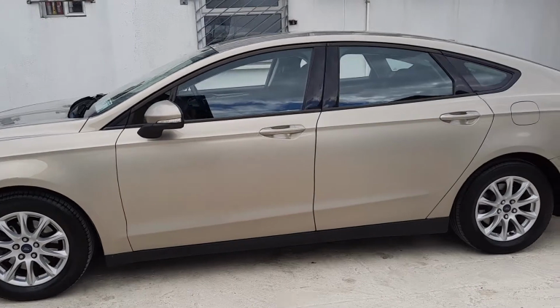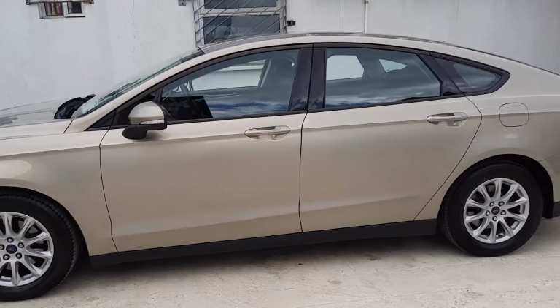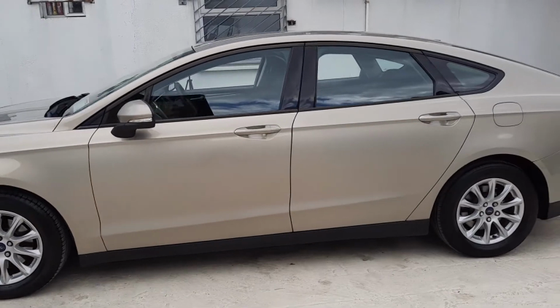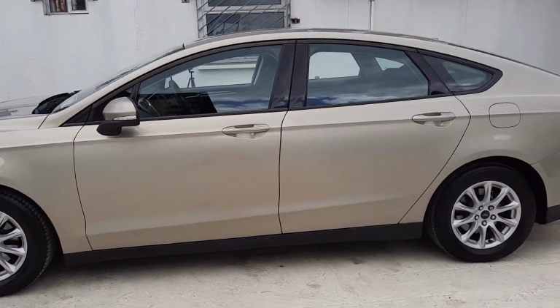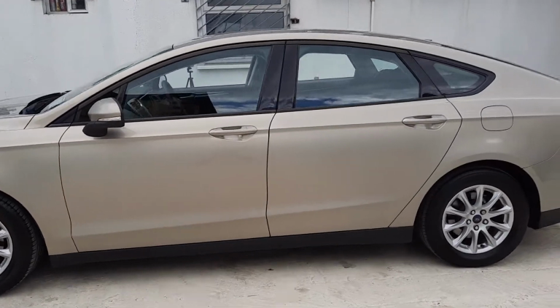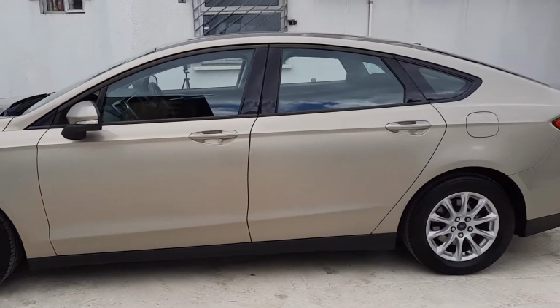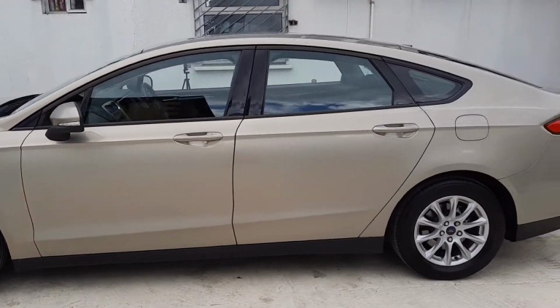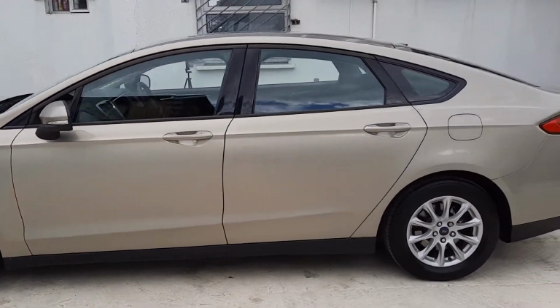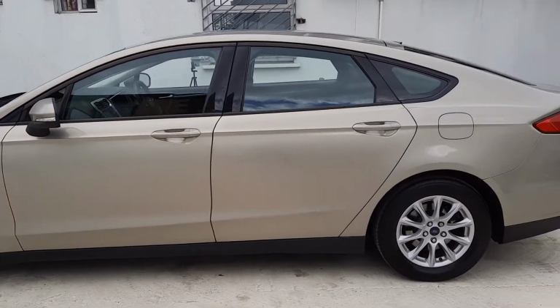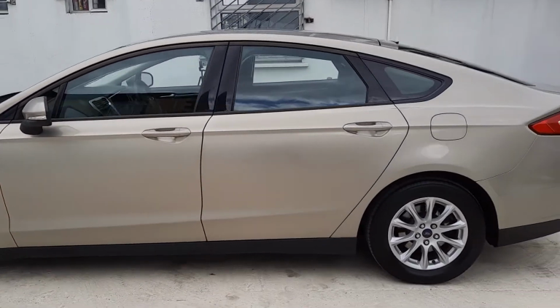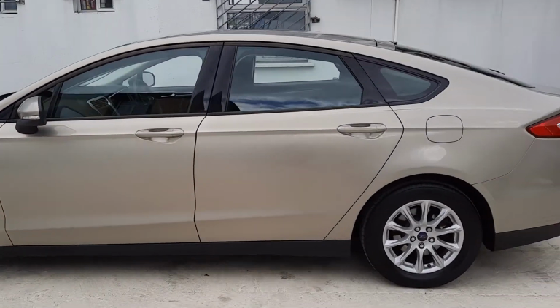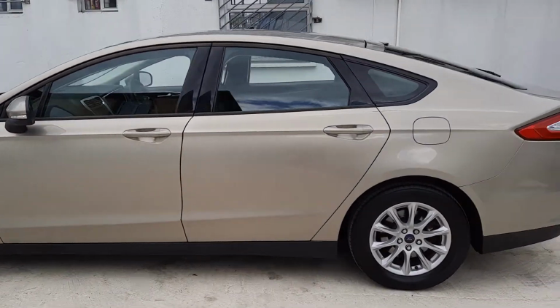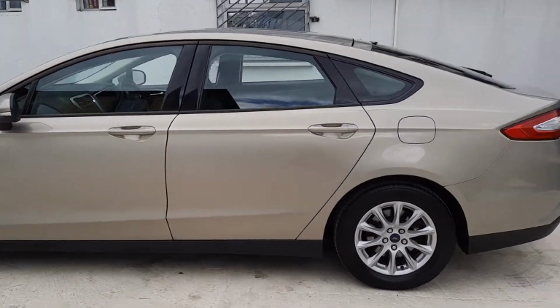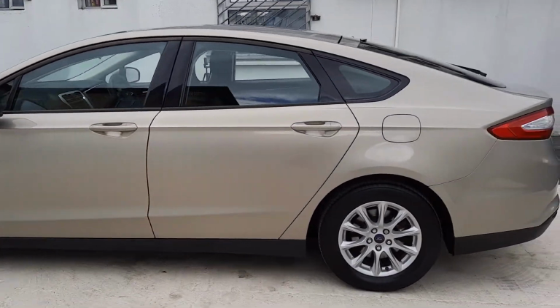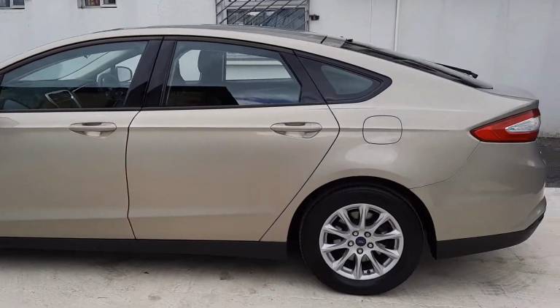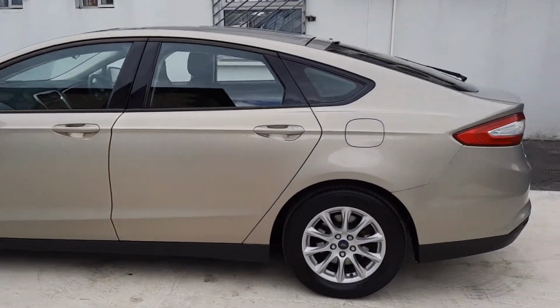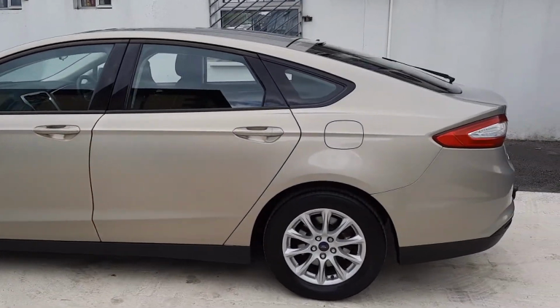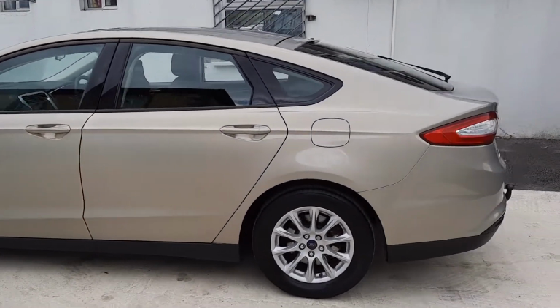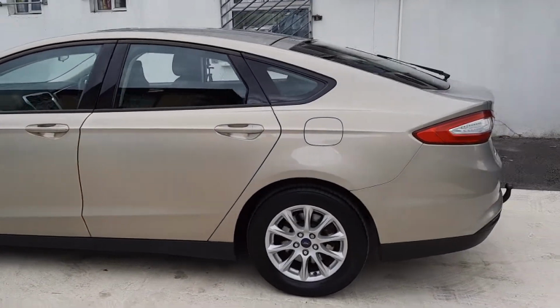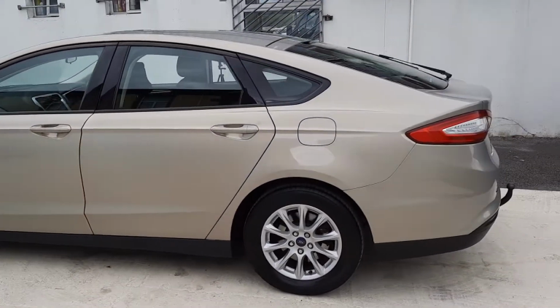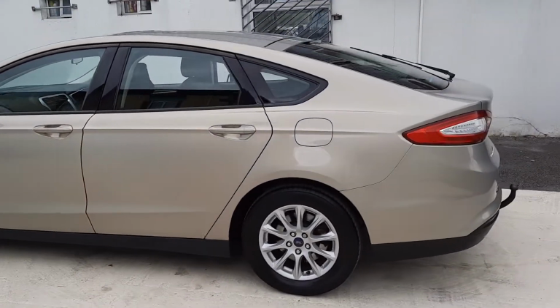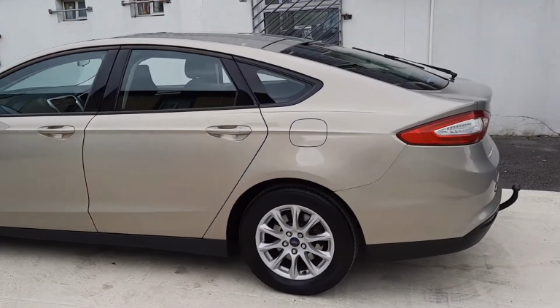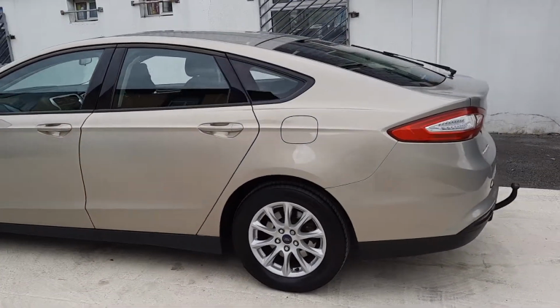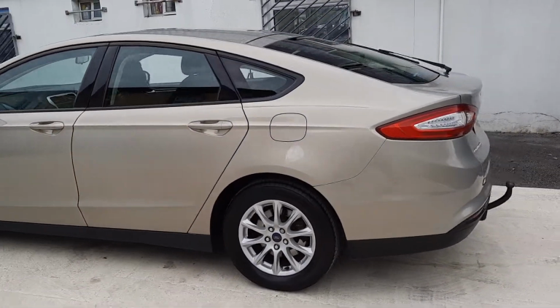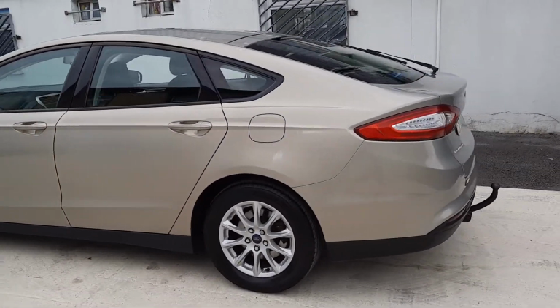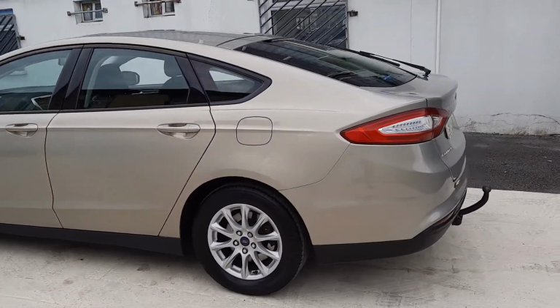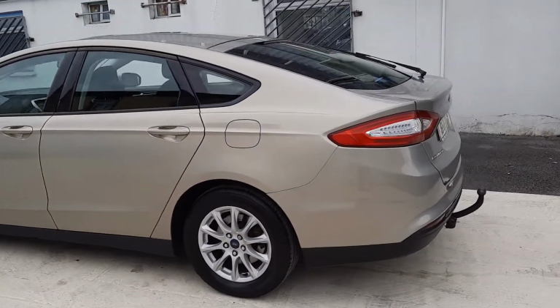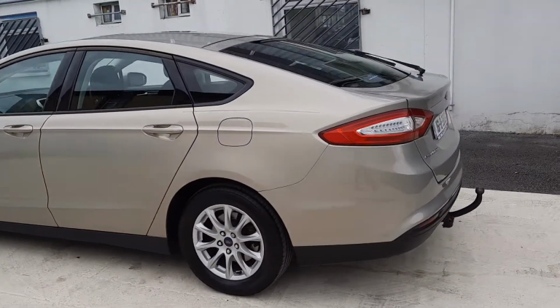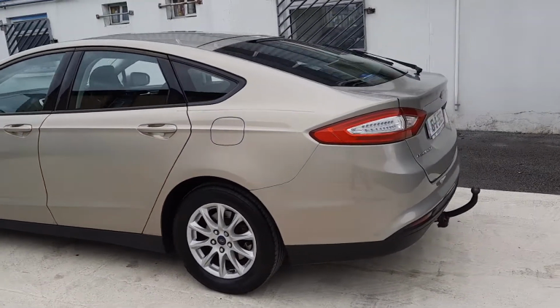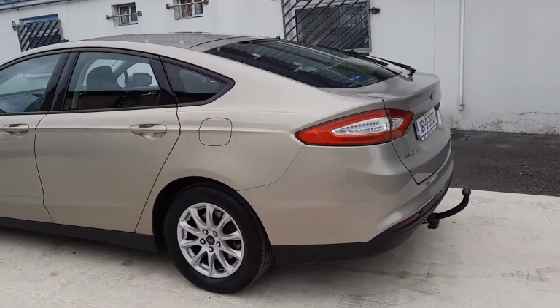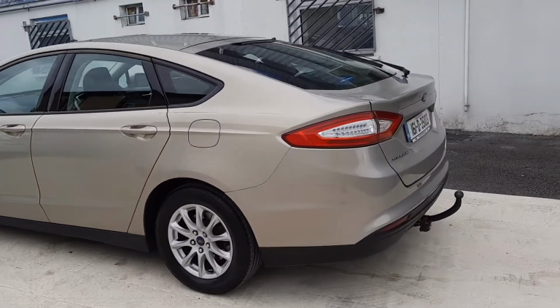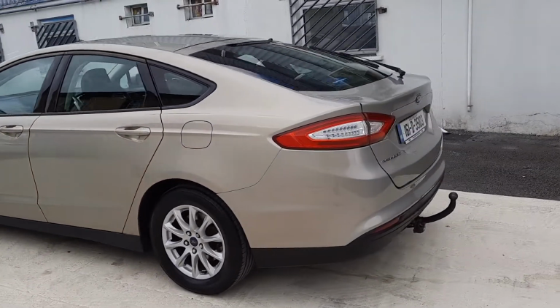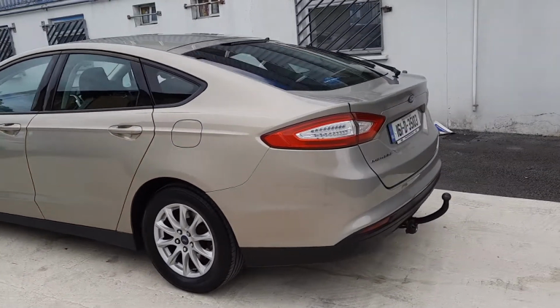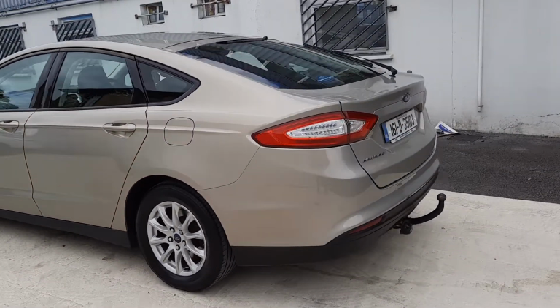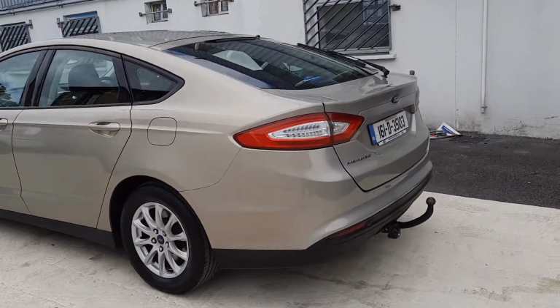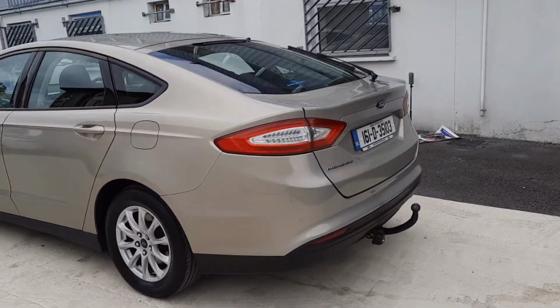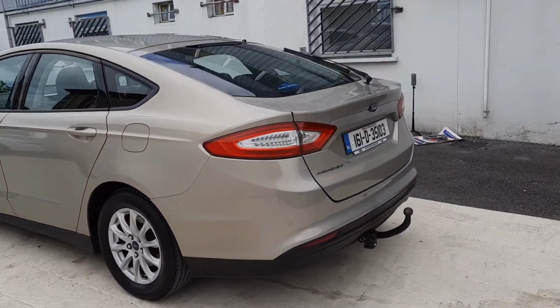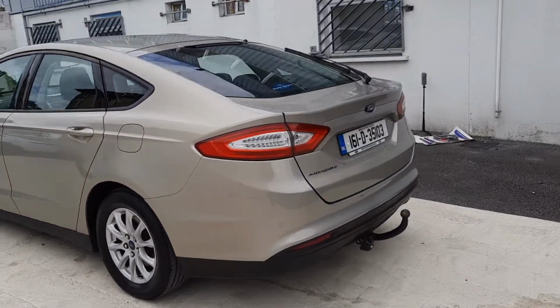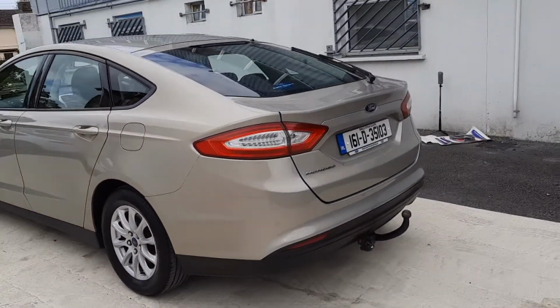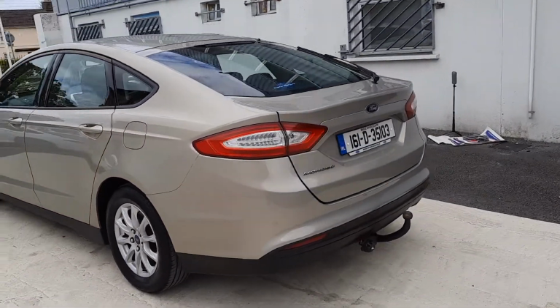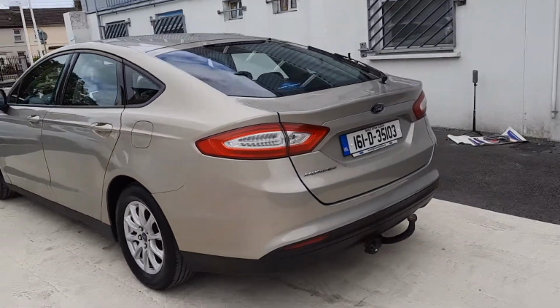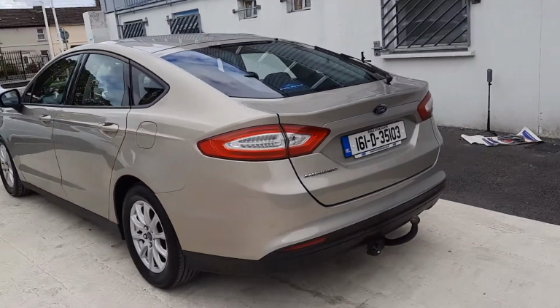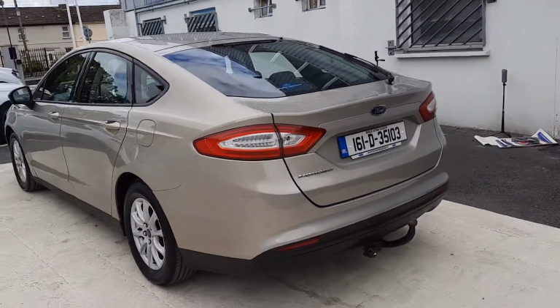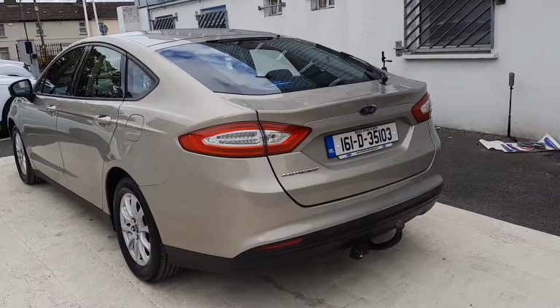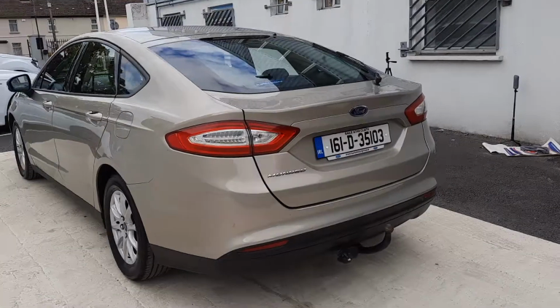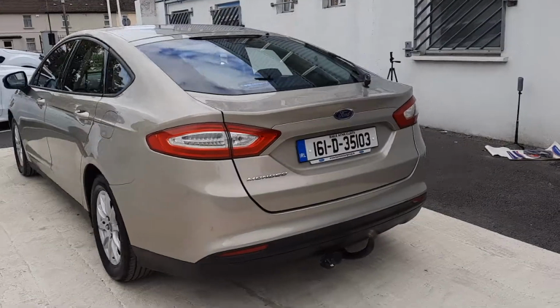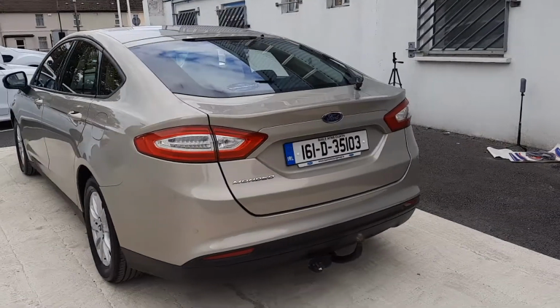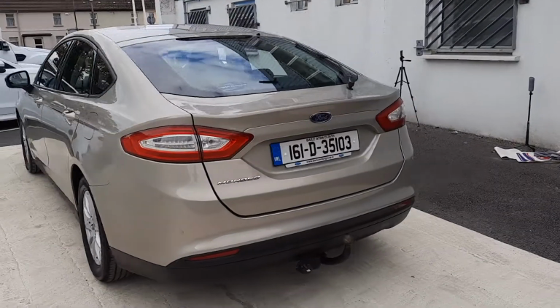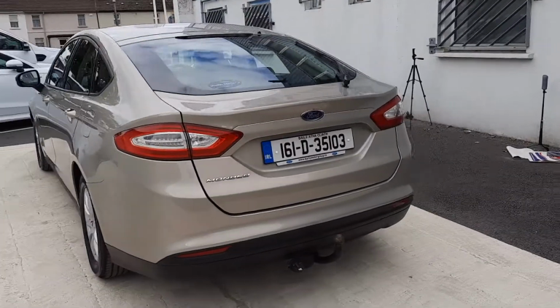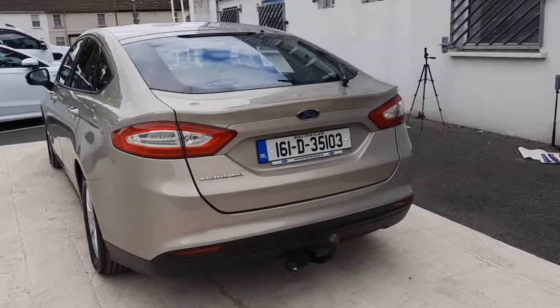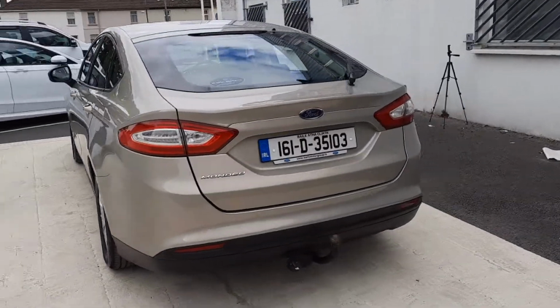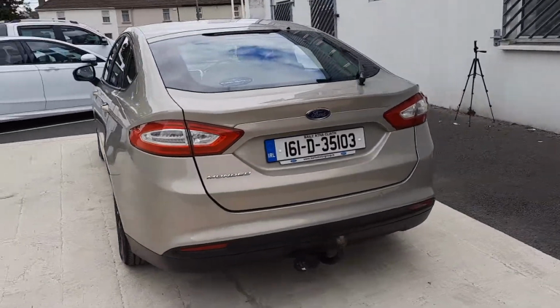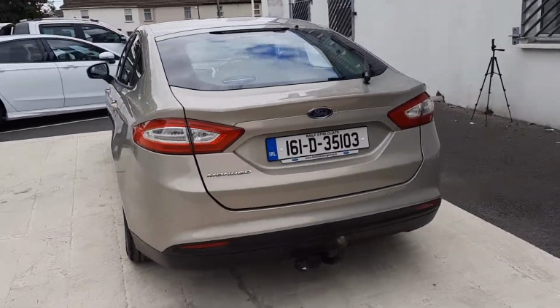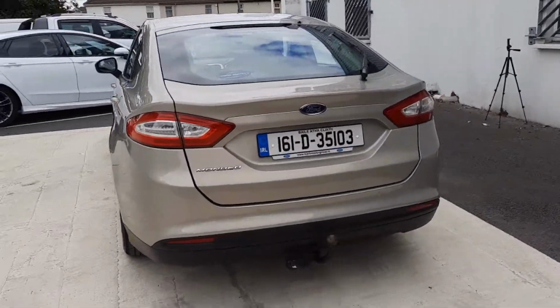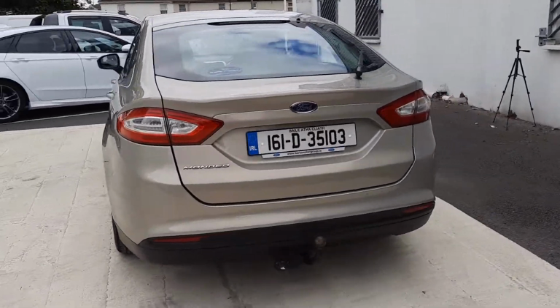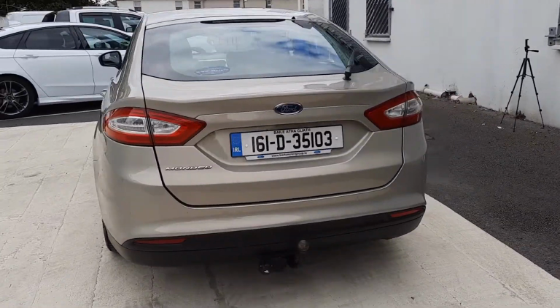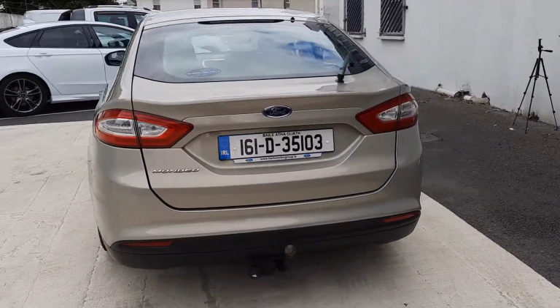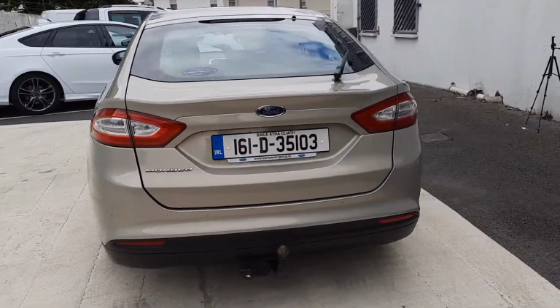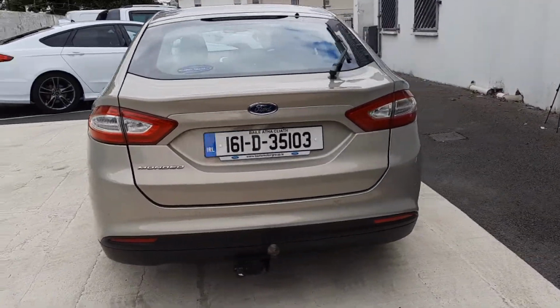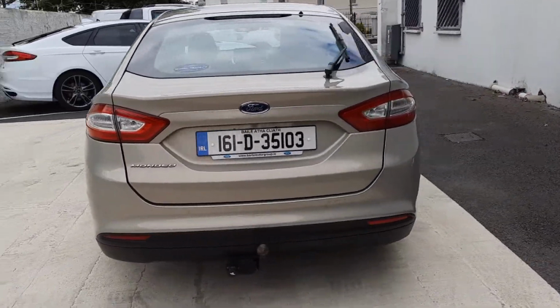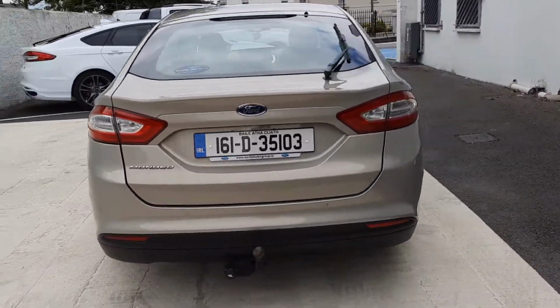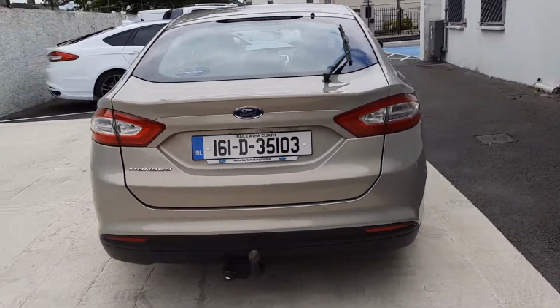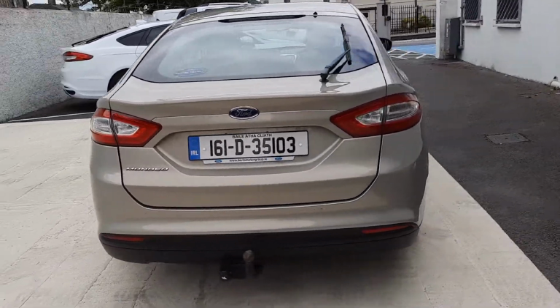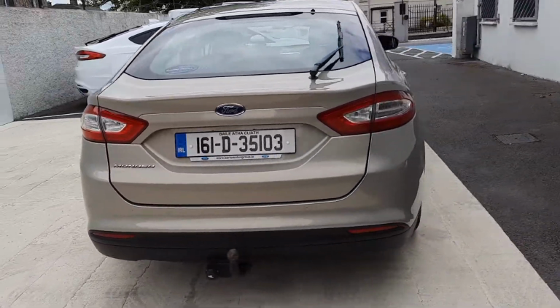It's in chilled silver metallic. As you can see, we have our 16-inch alloys. The car also features rear parking sensors as well.